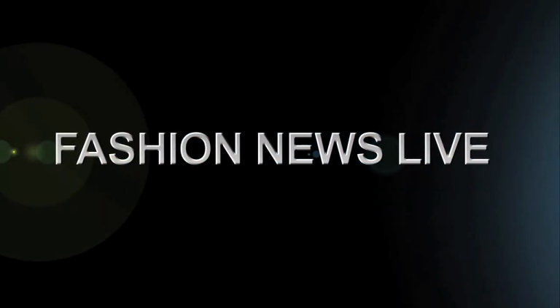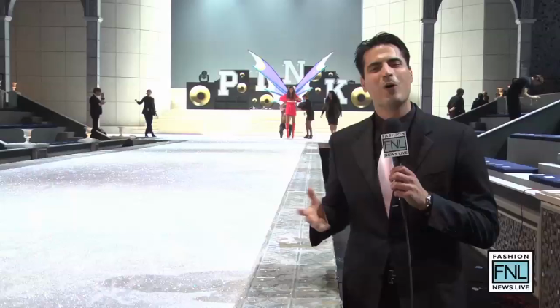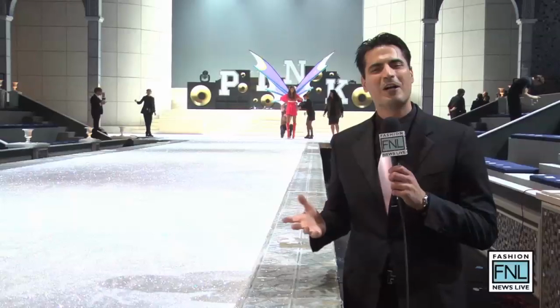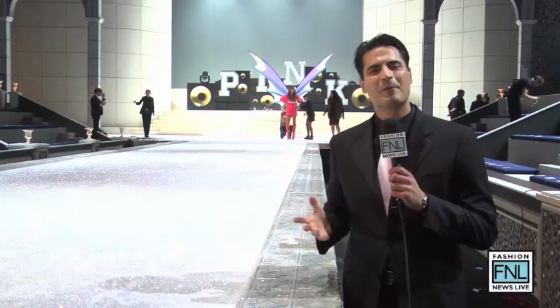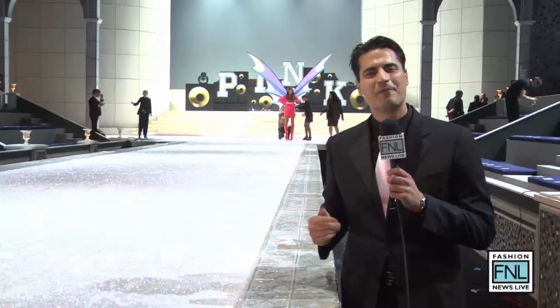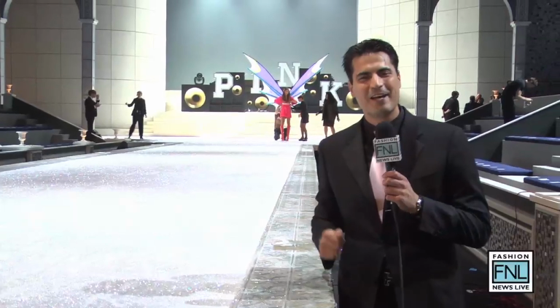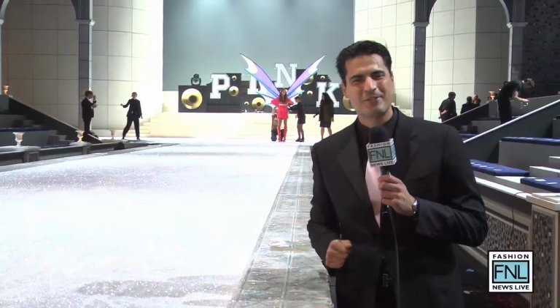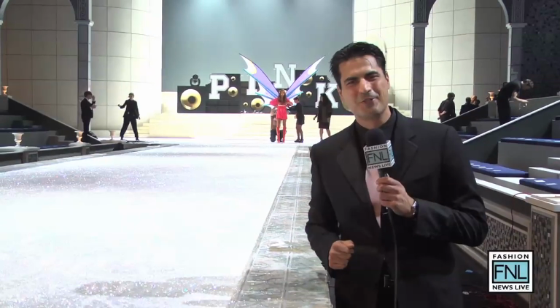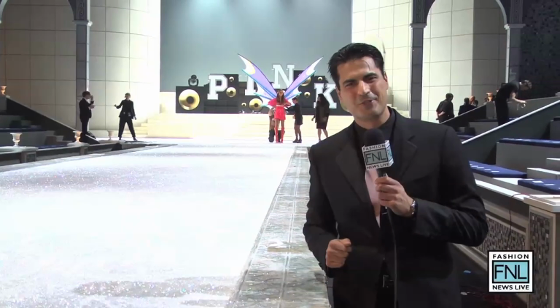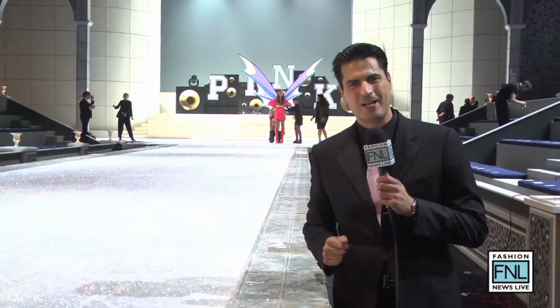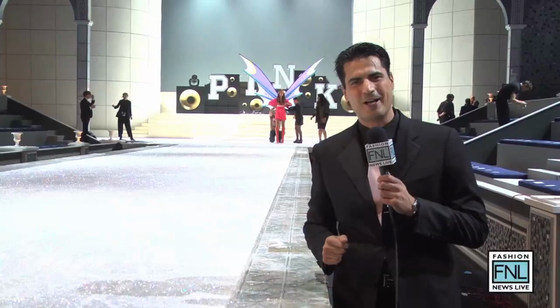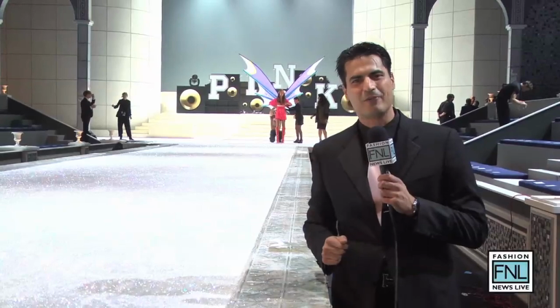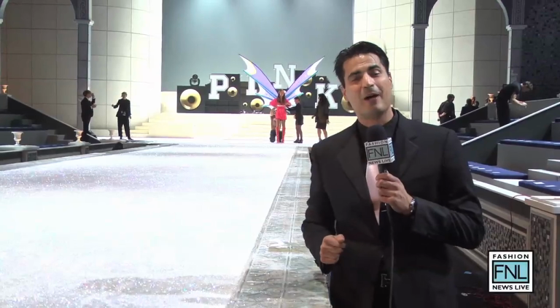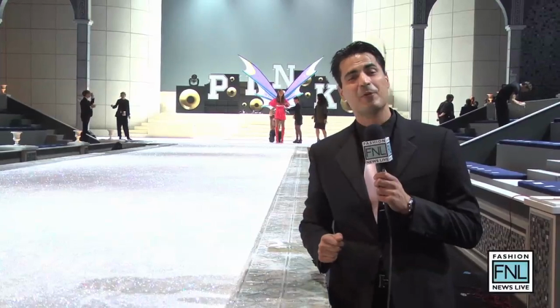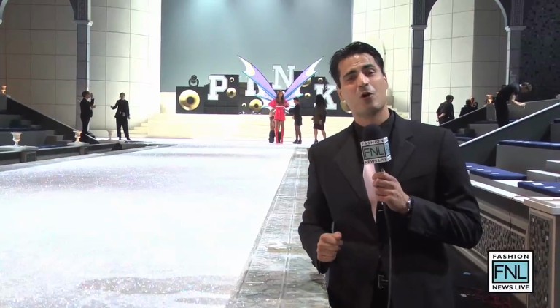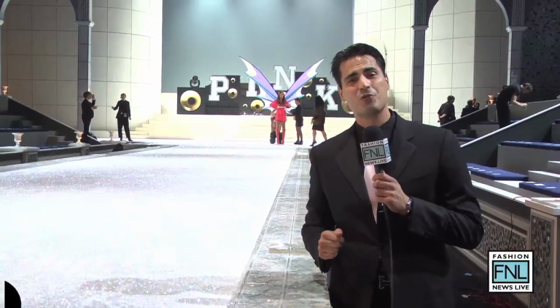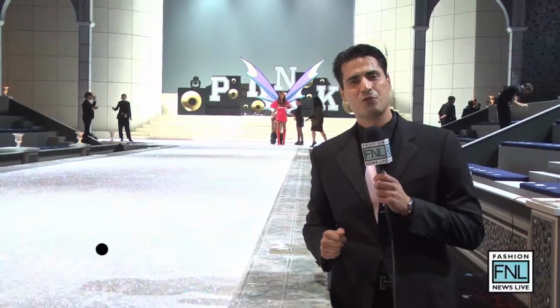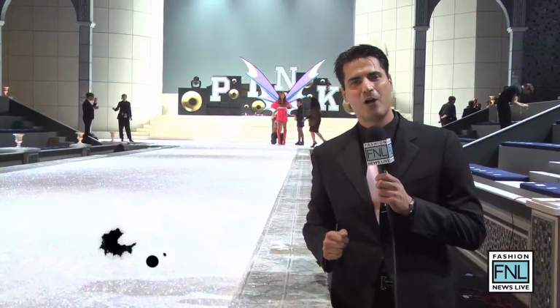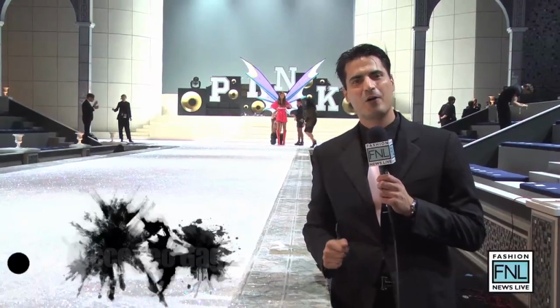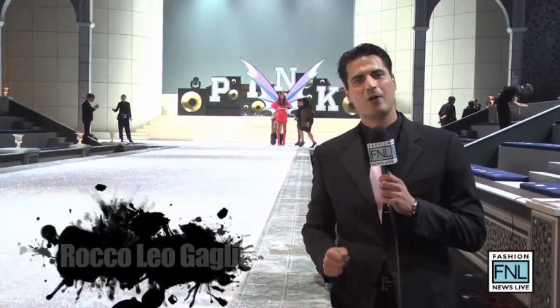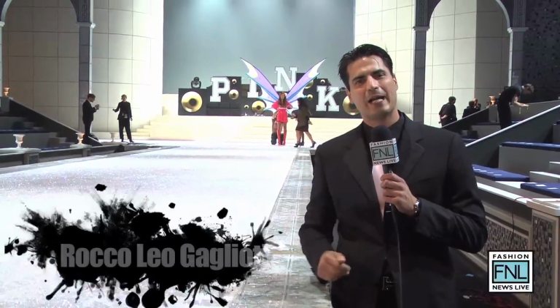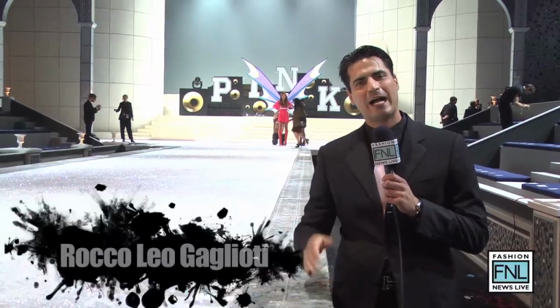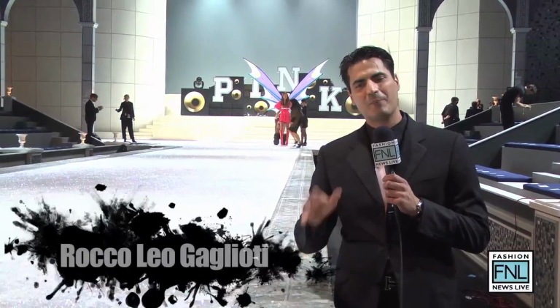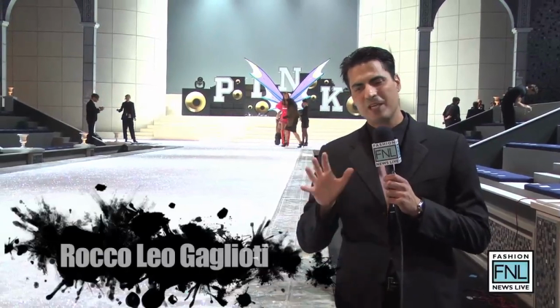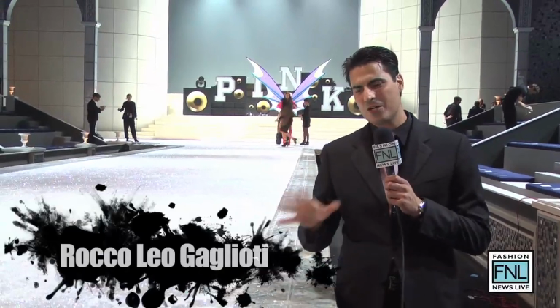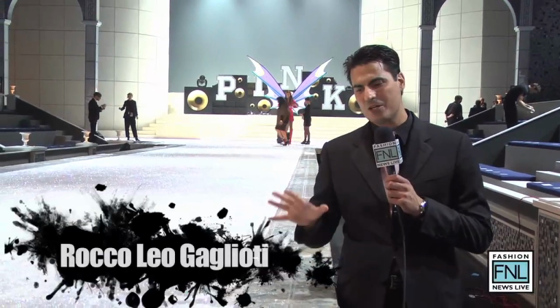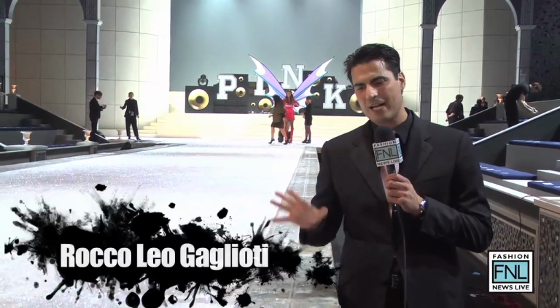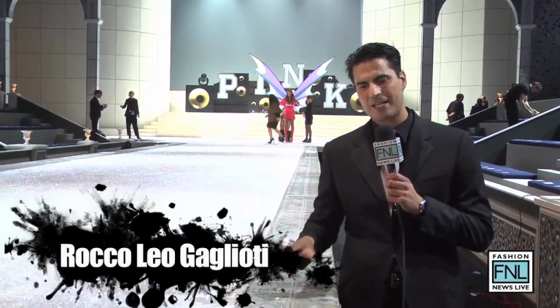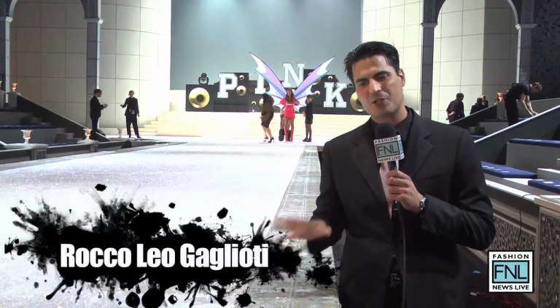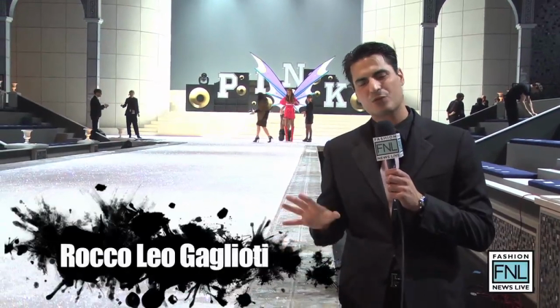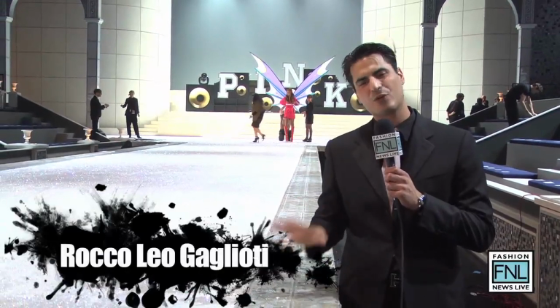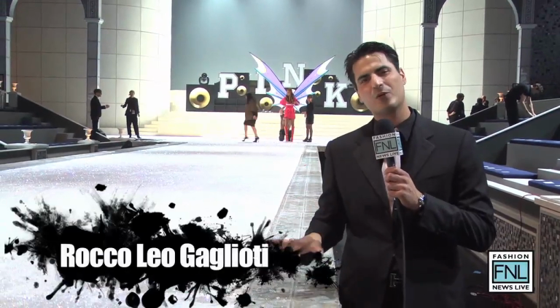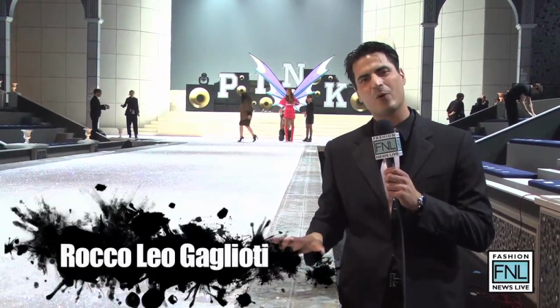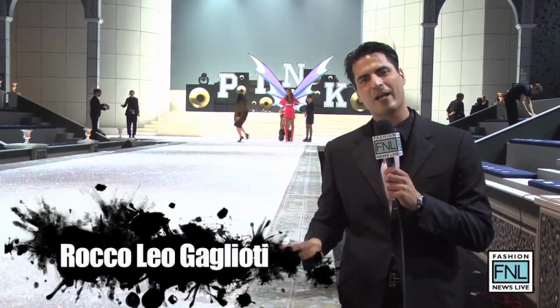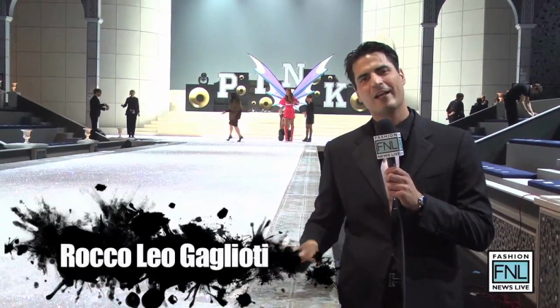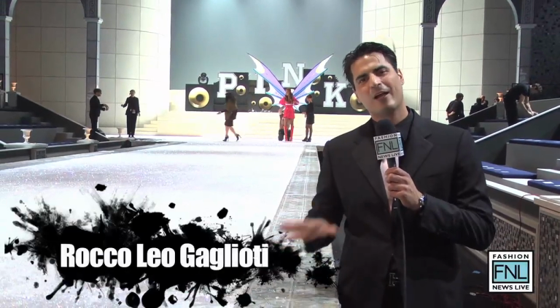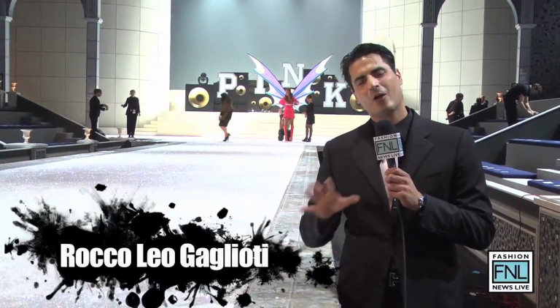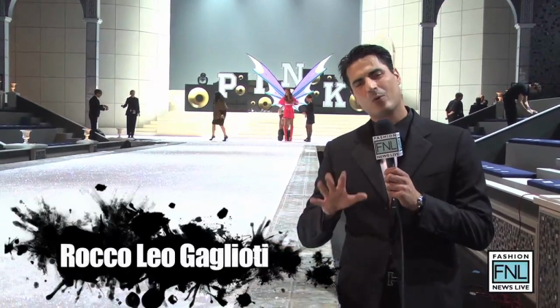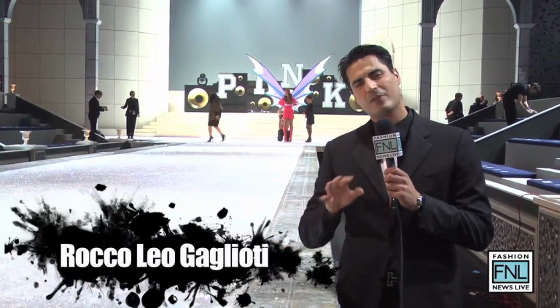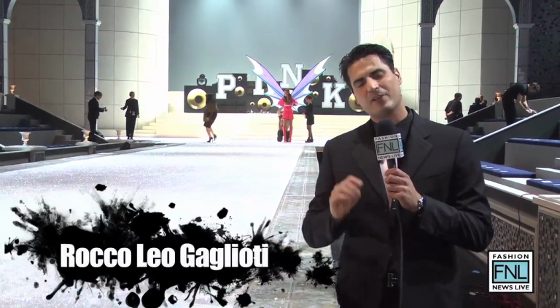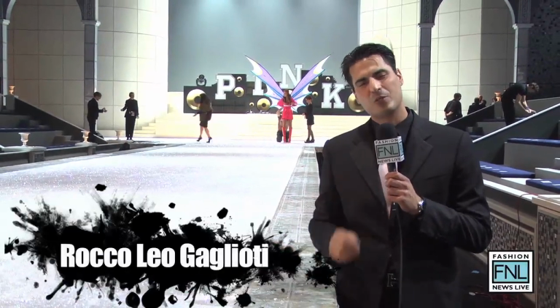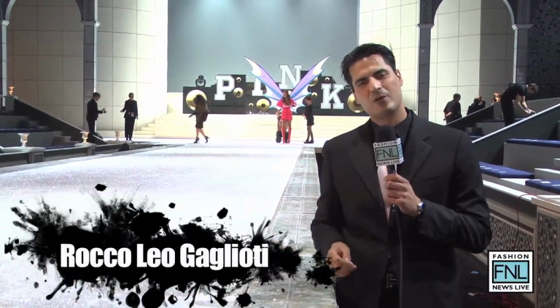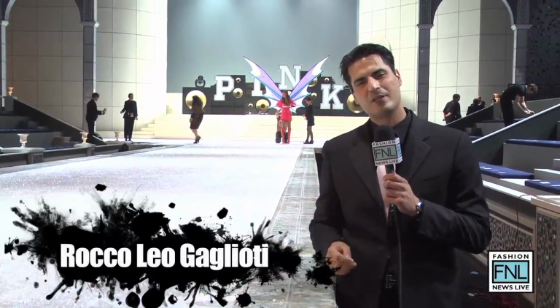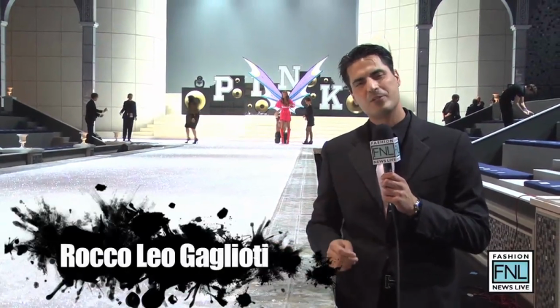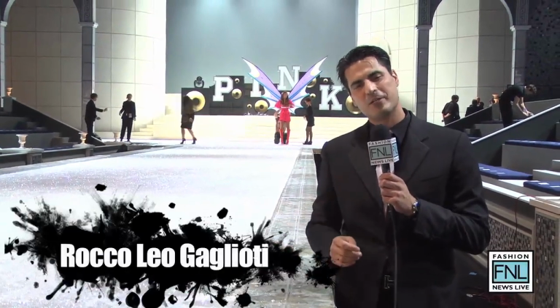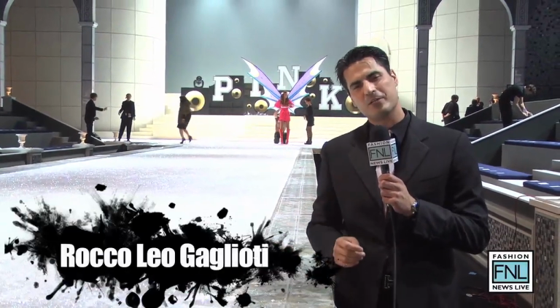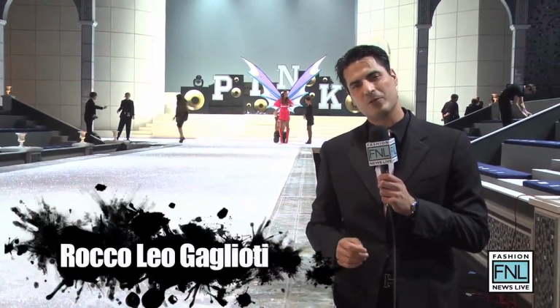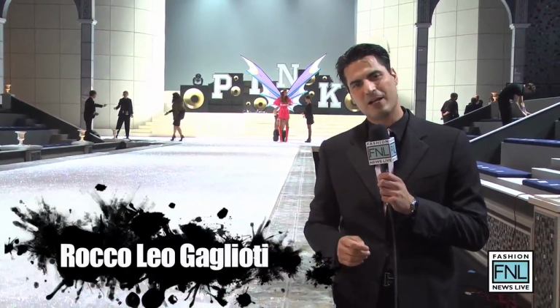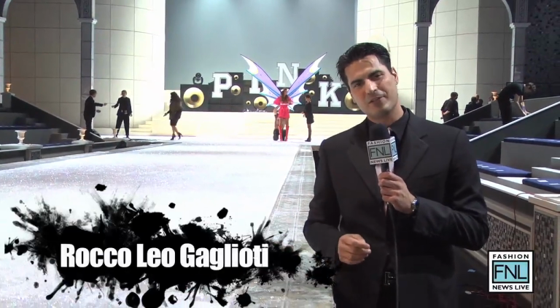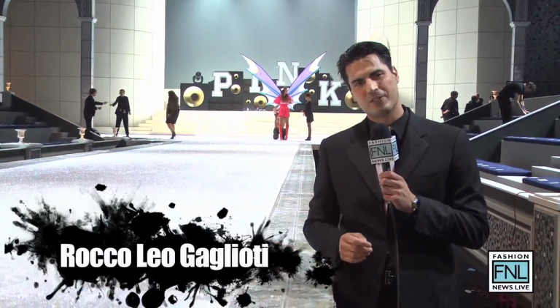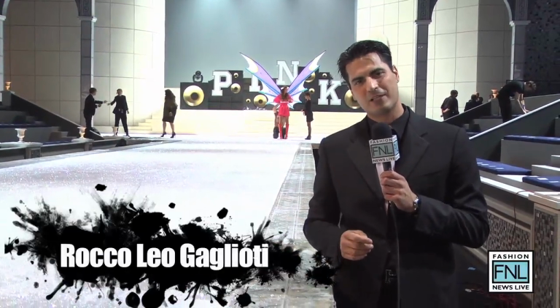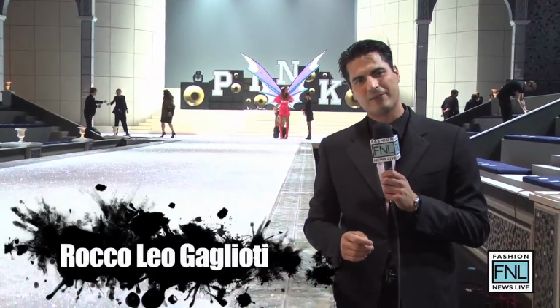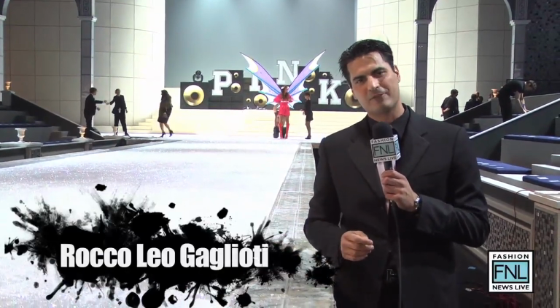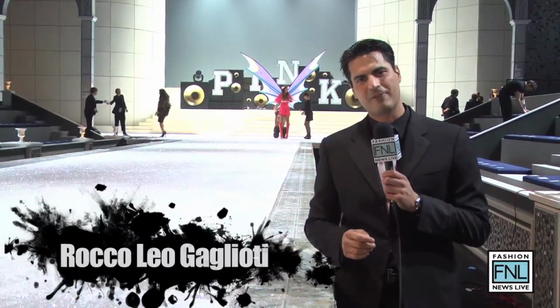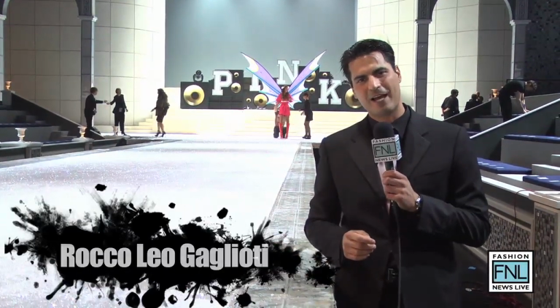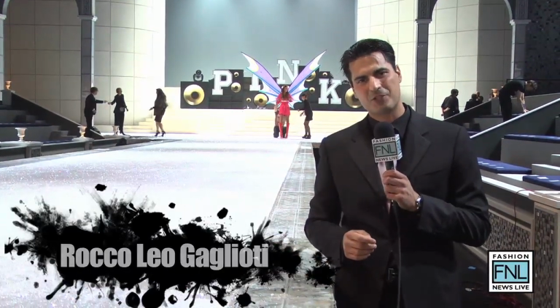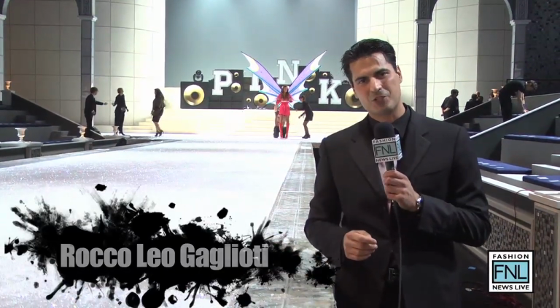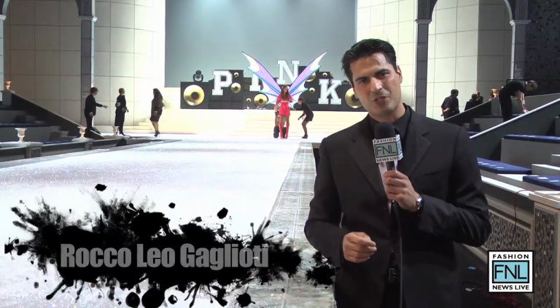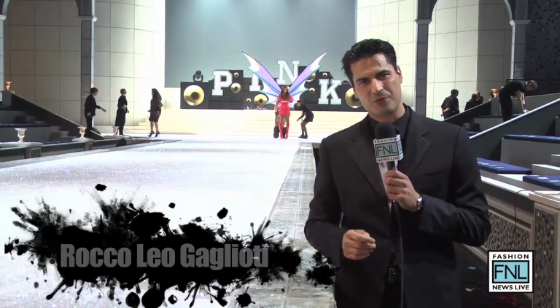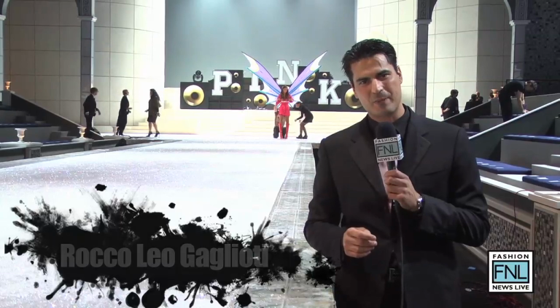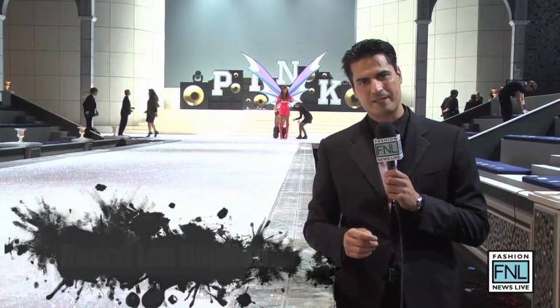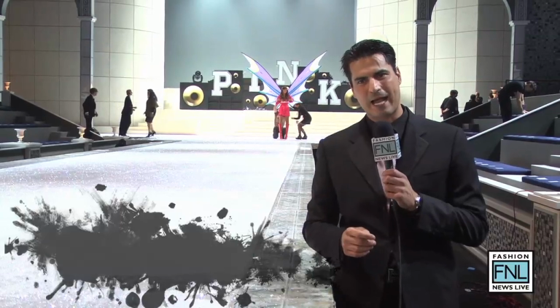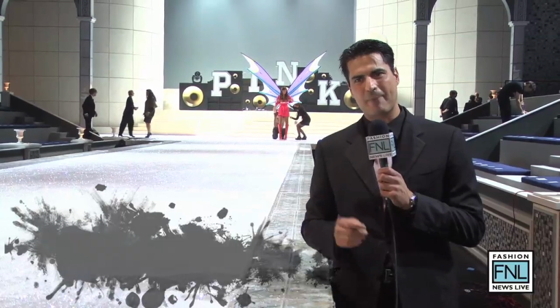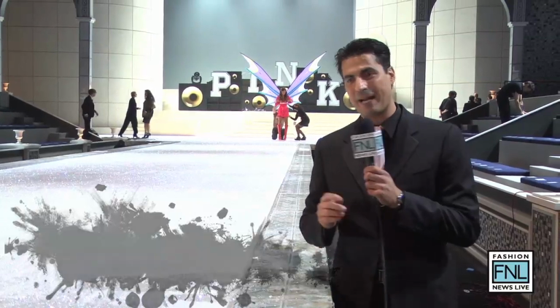Welcome to Fashion News Live. I'm your host Rocco and I'm here next to the runway where the Victoria's Secret 2011 fashion show is about to happen.